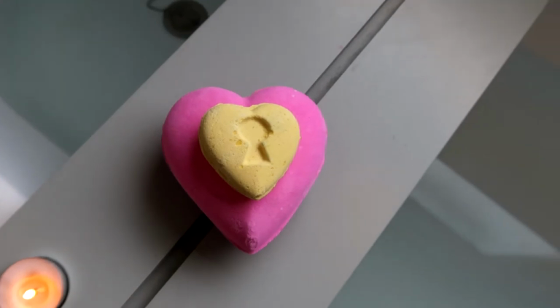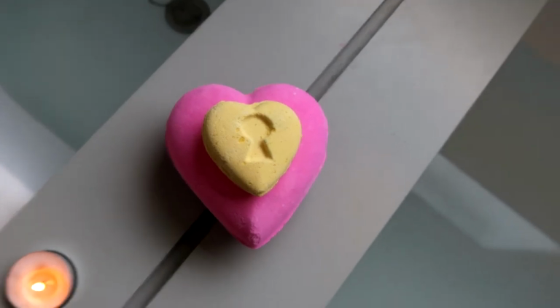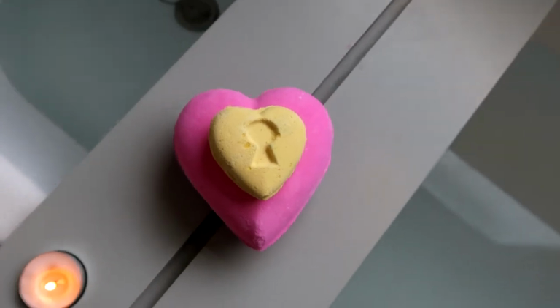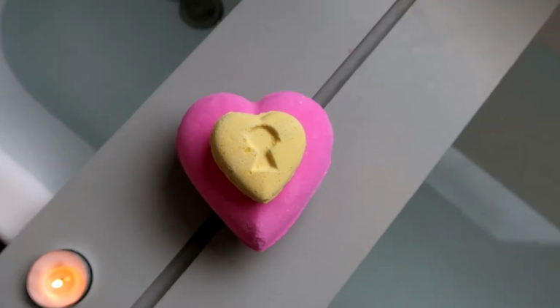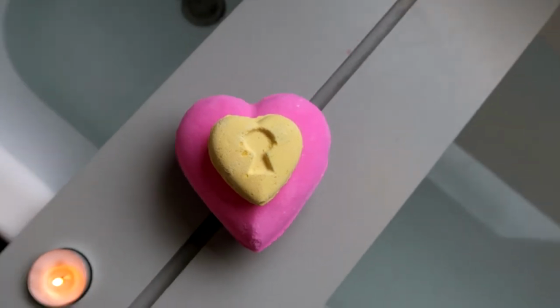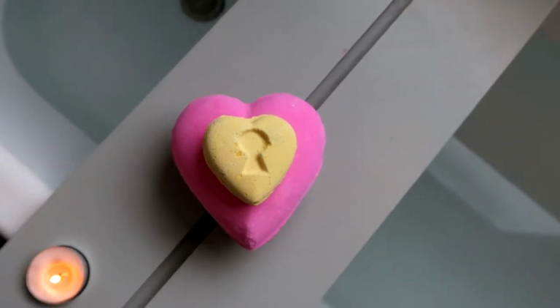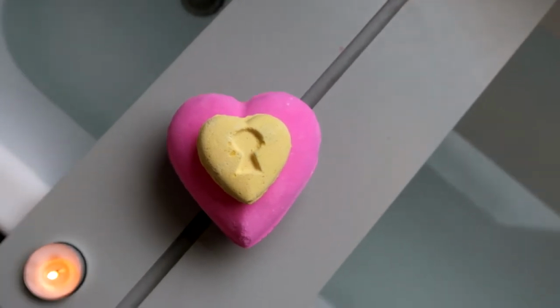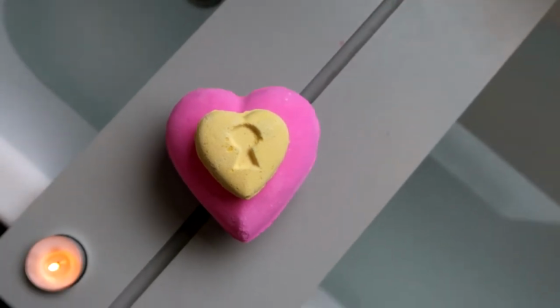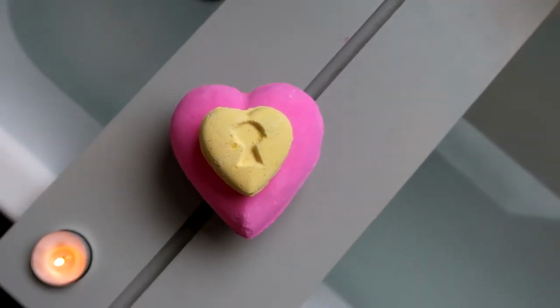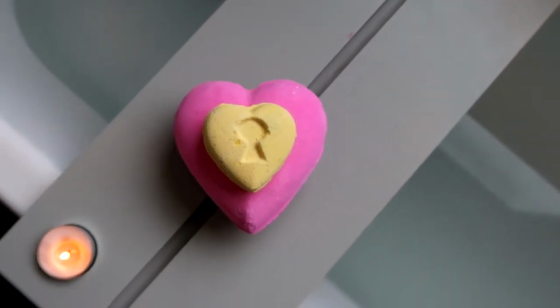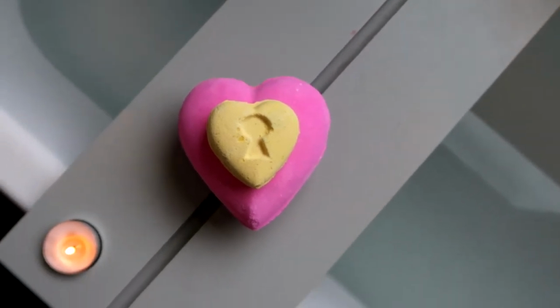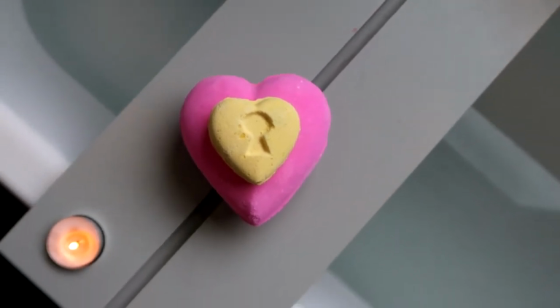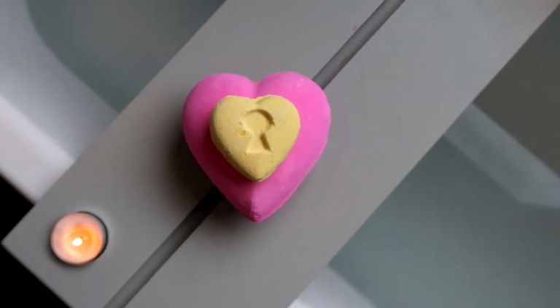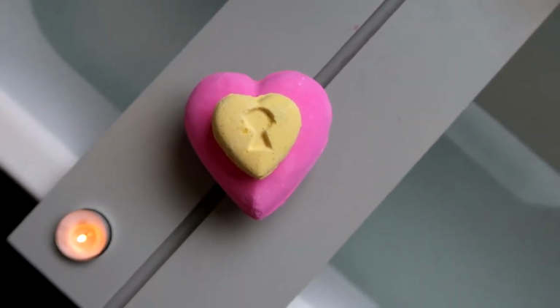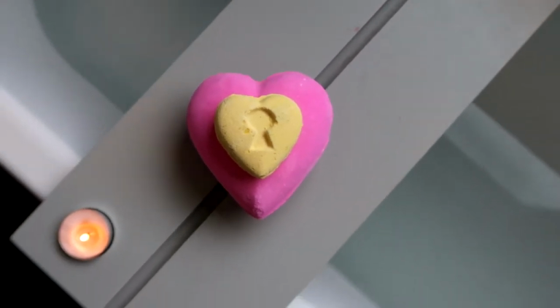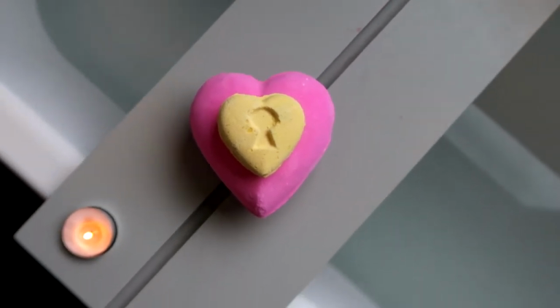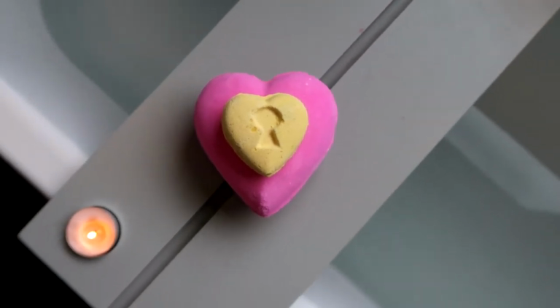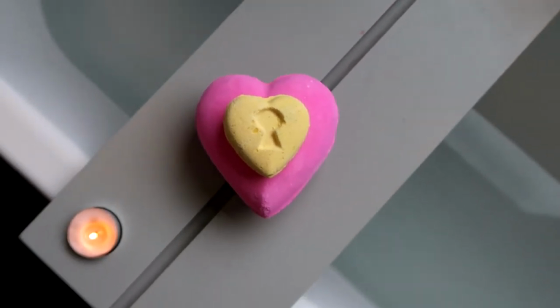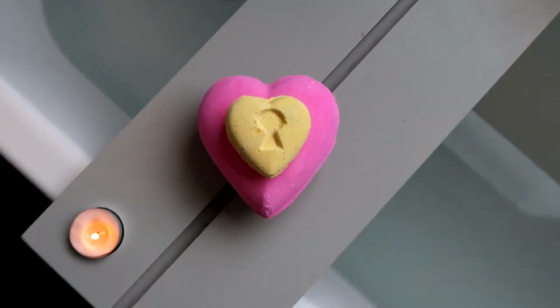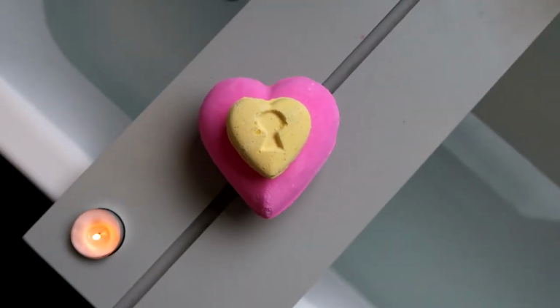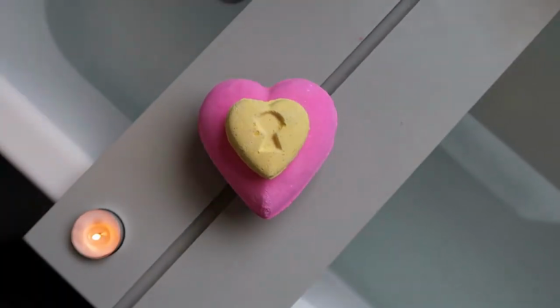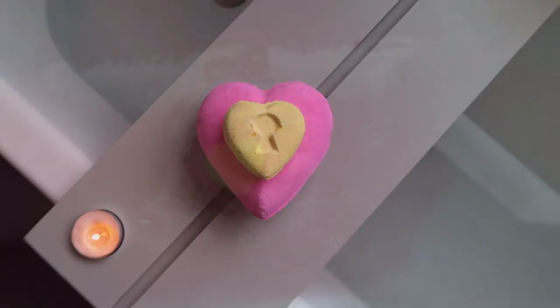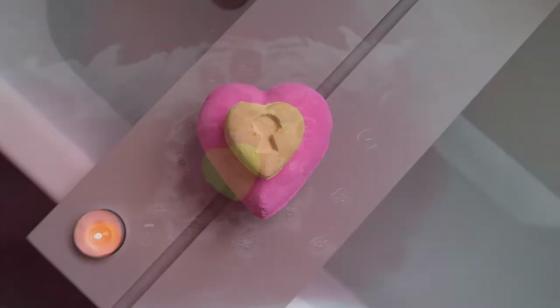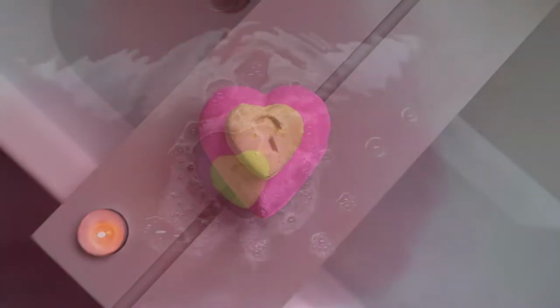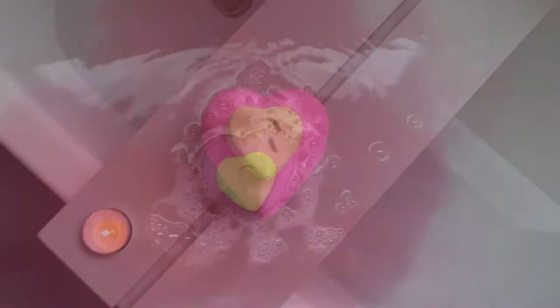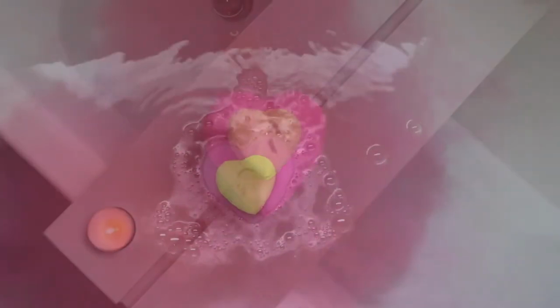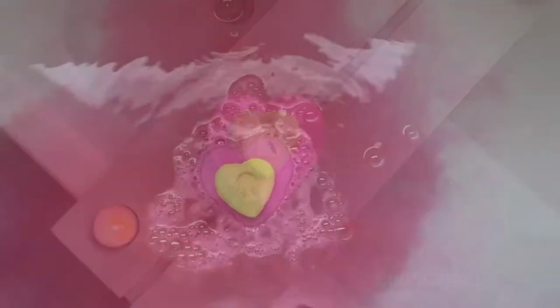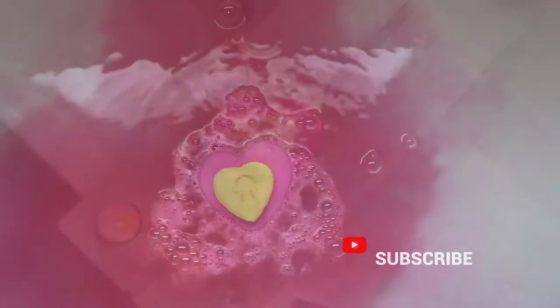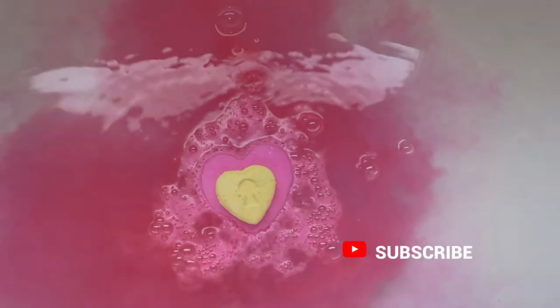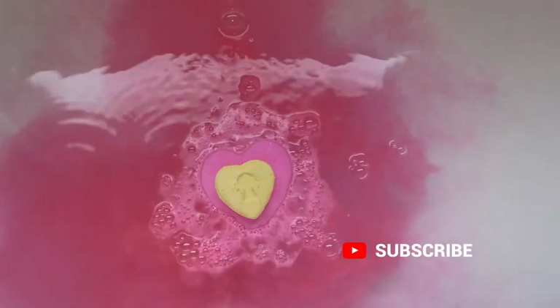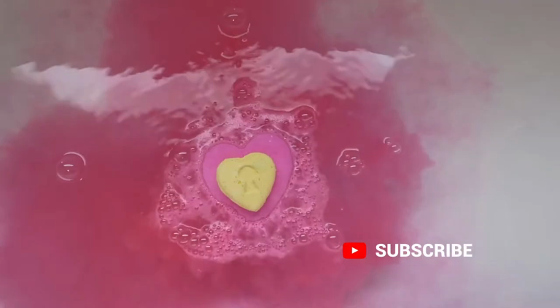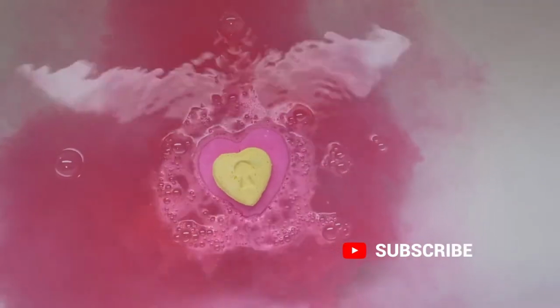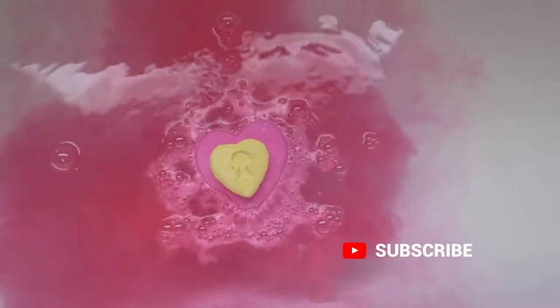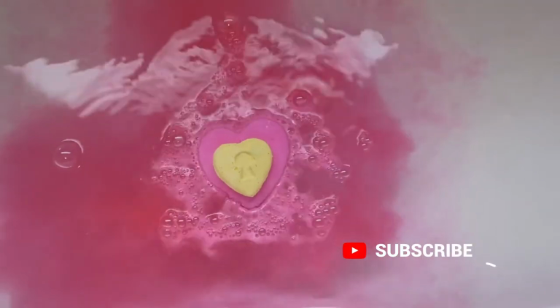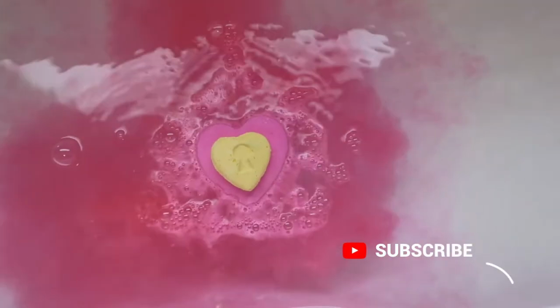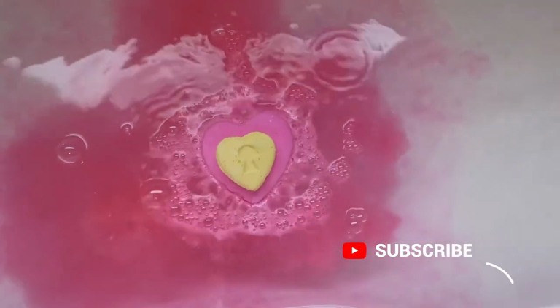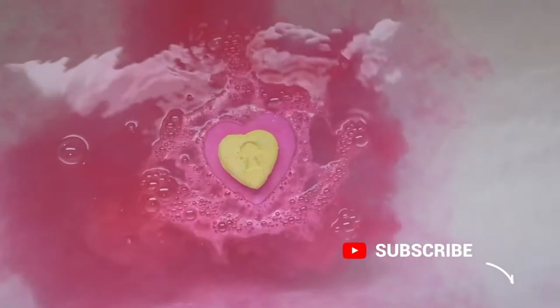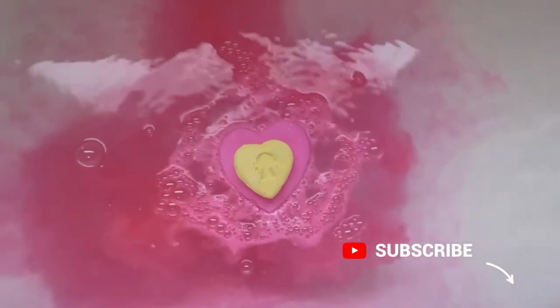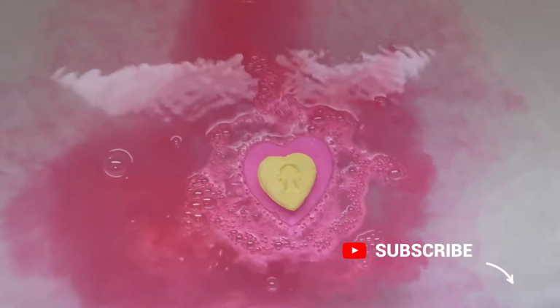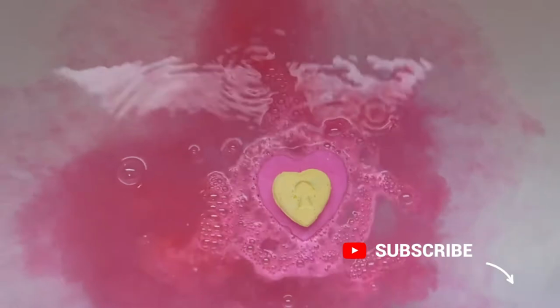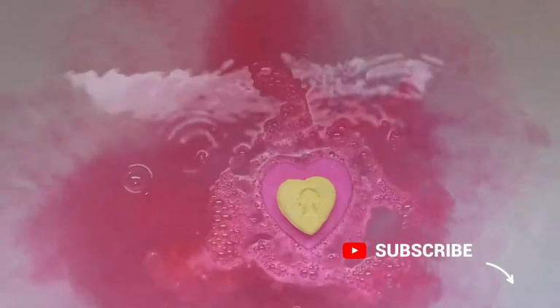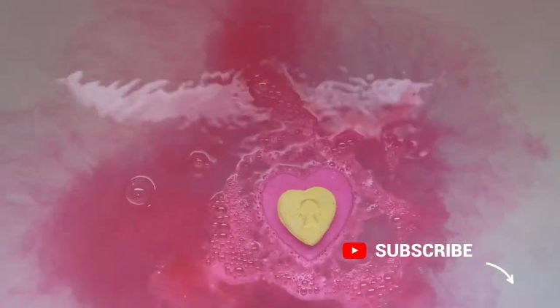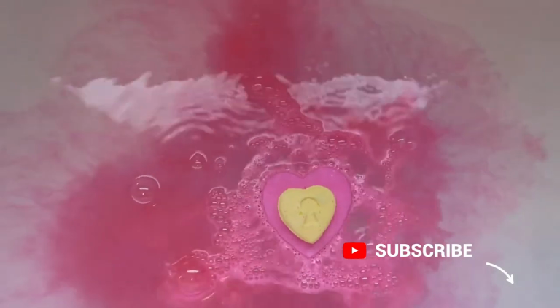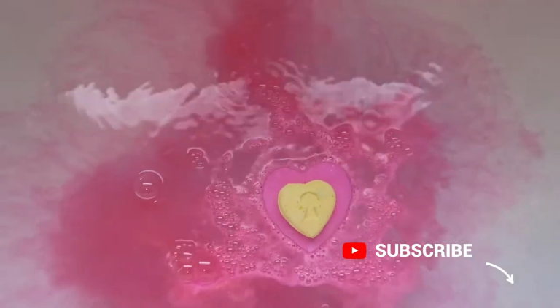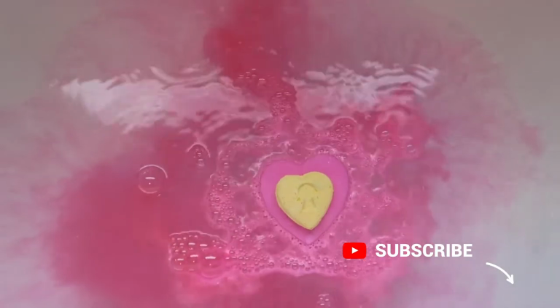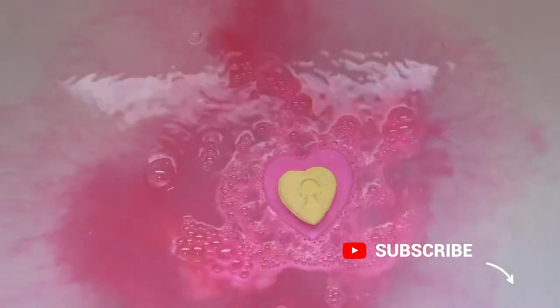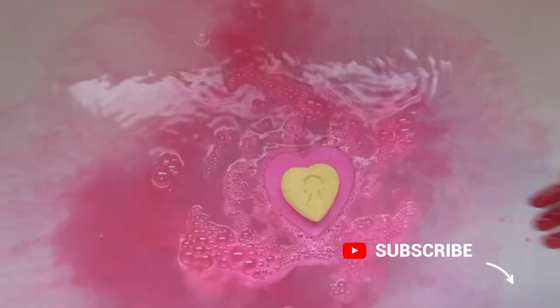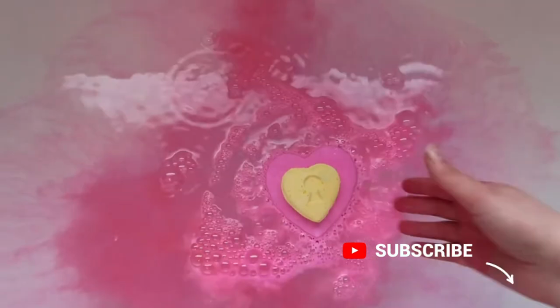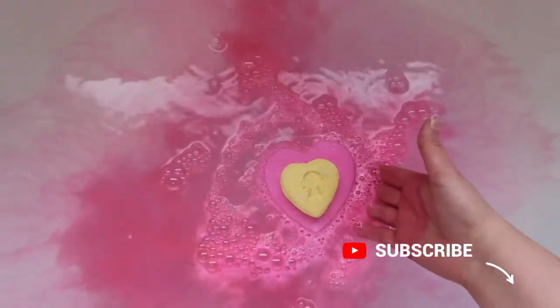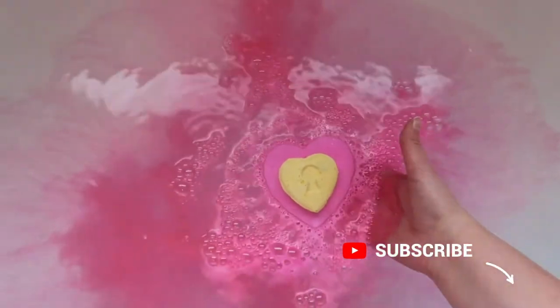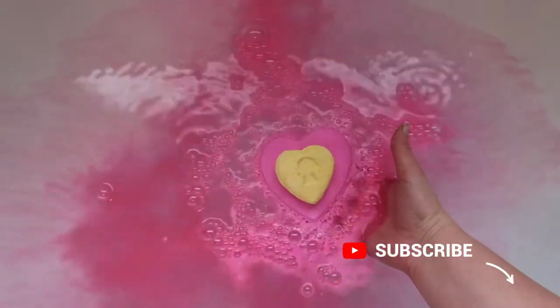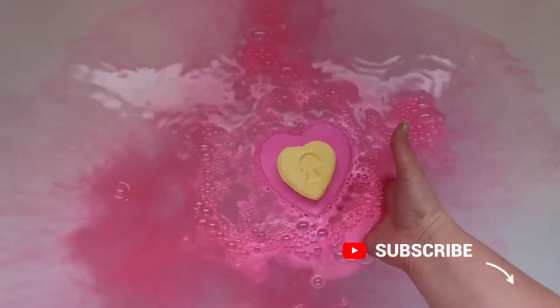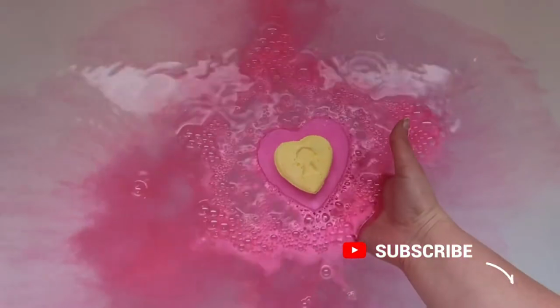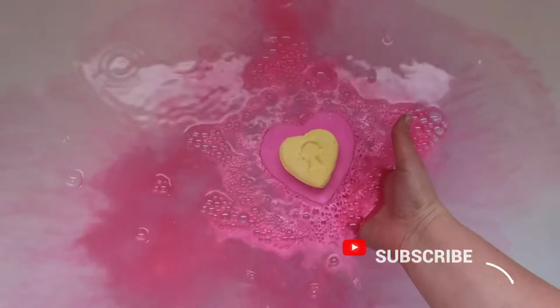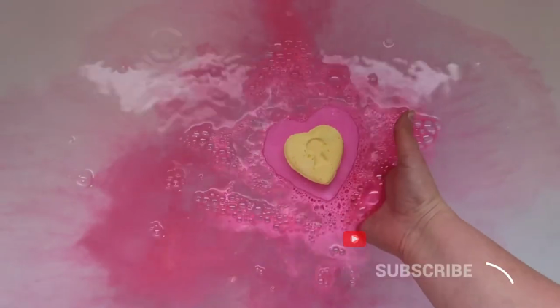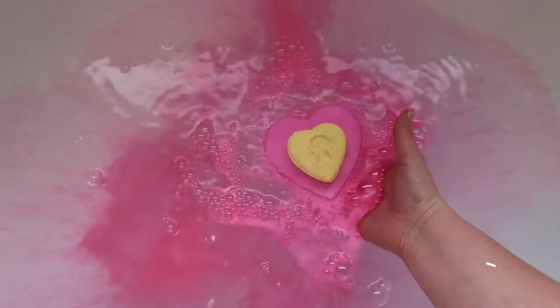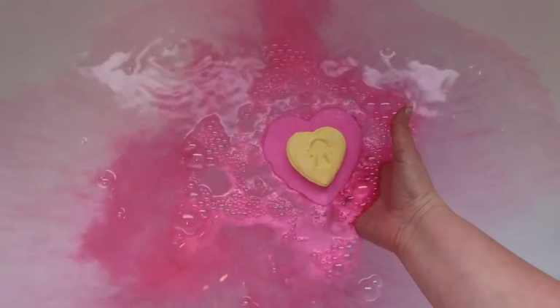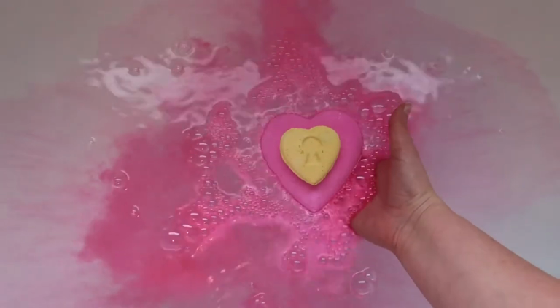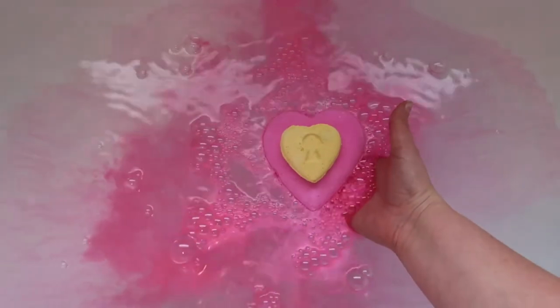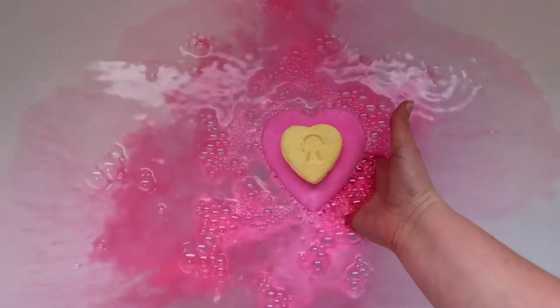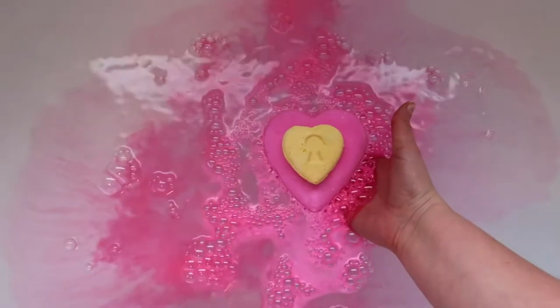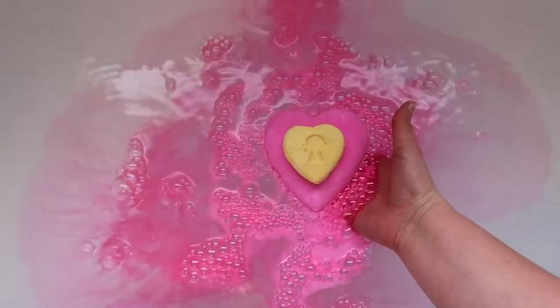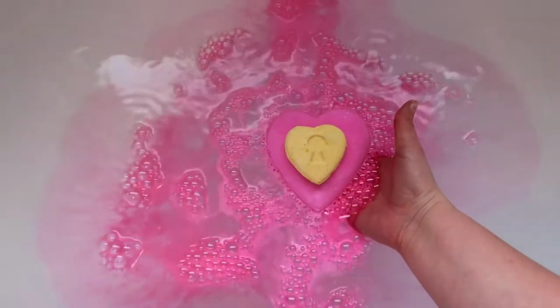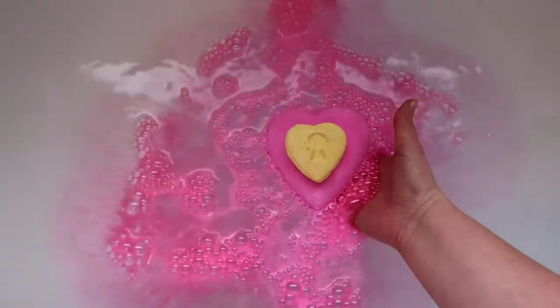I absolutely love the design. I love the colours. I love the fact that it's like a little lock on the heart and I can't wait to see what it's like in the bath. So let's dive inside.